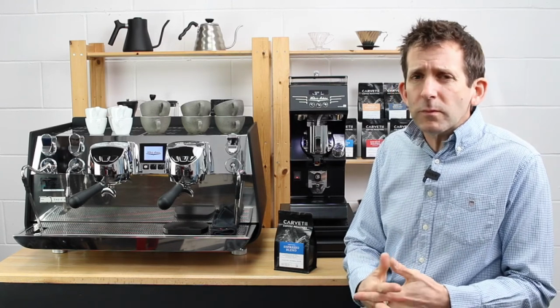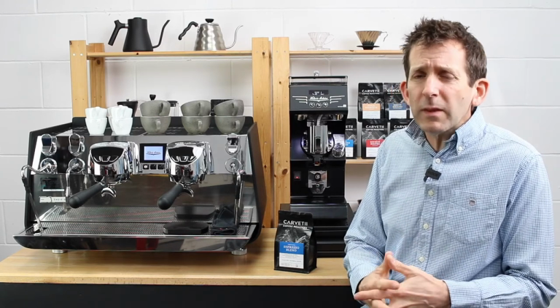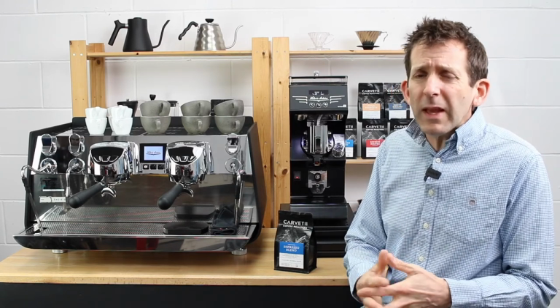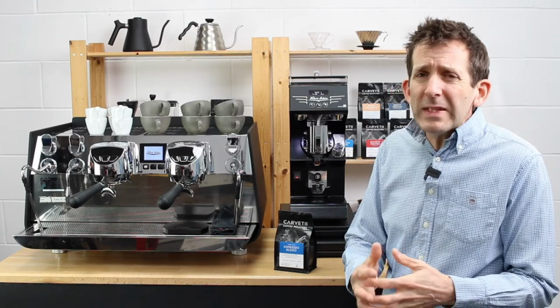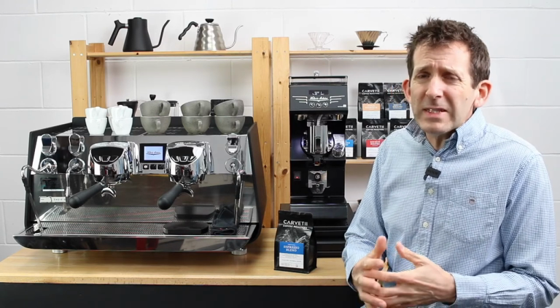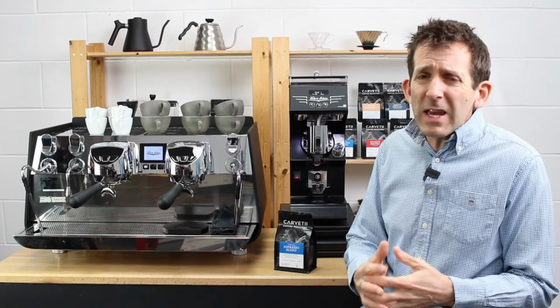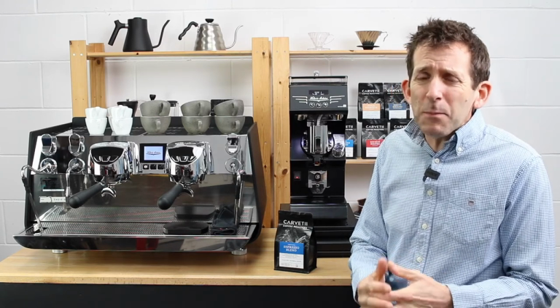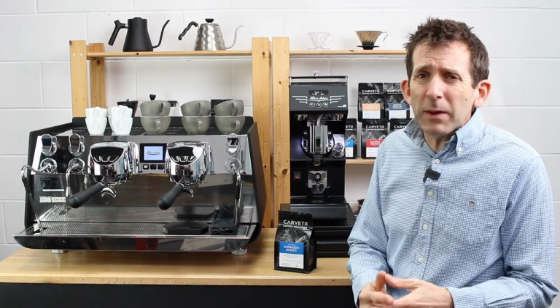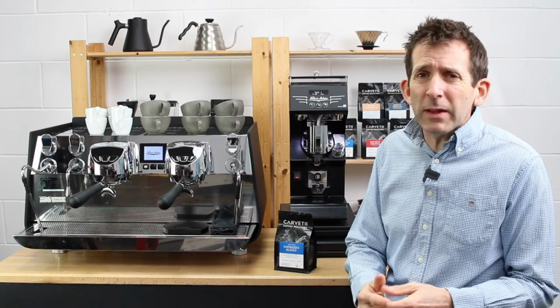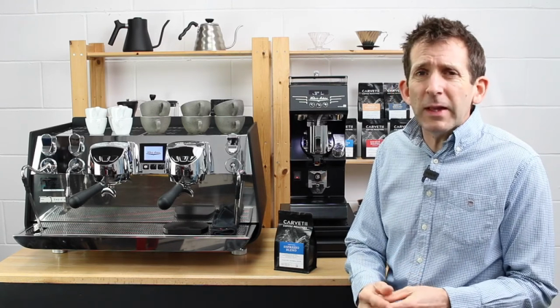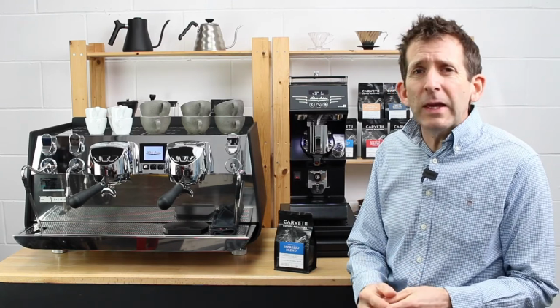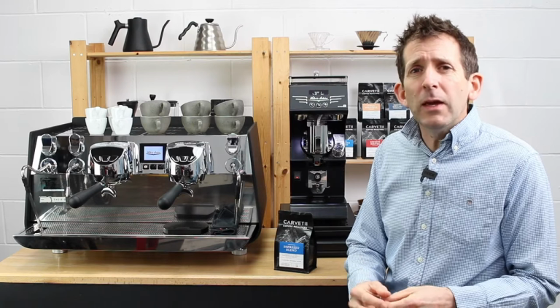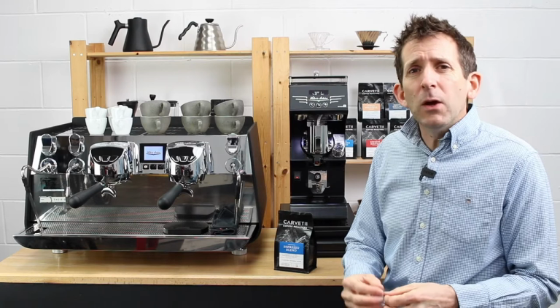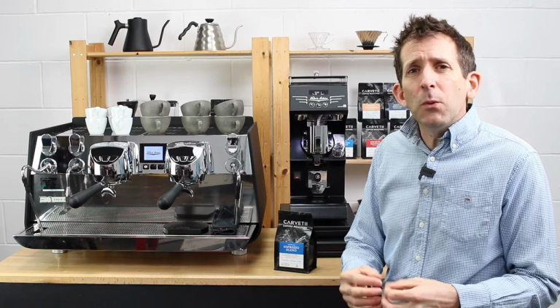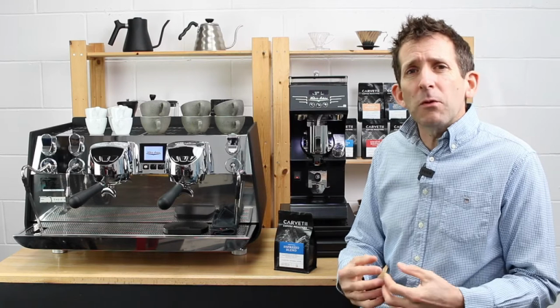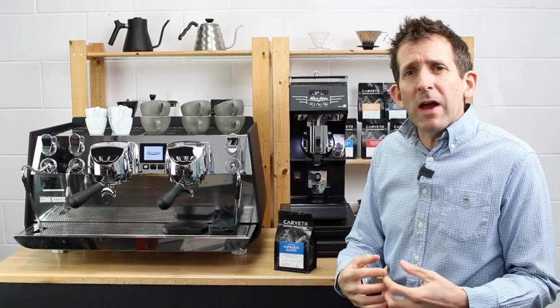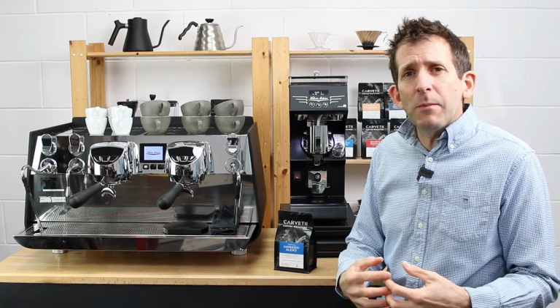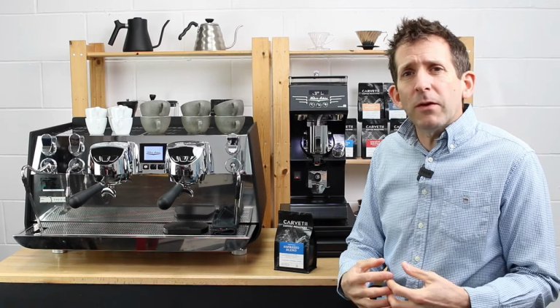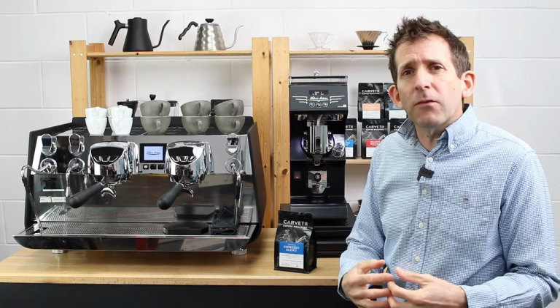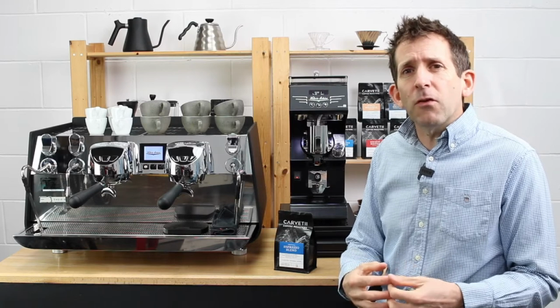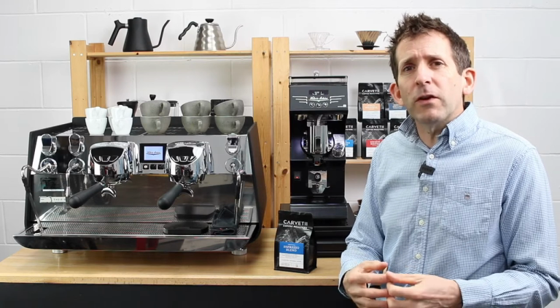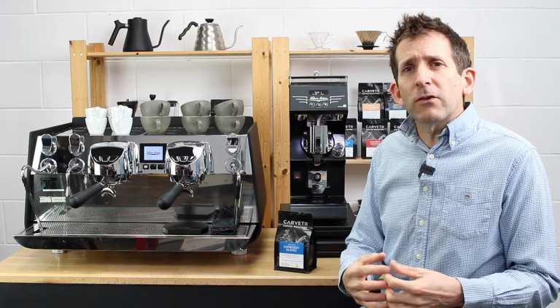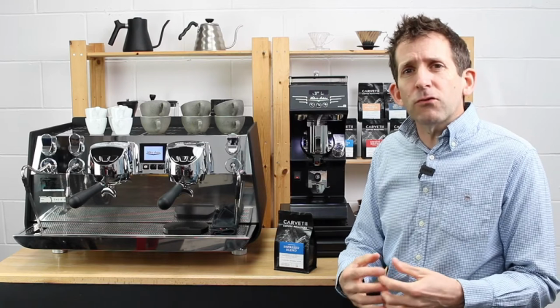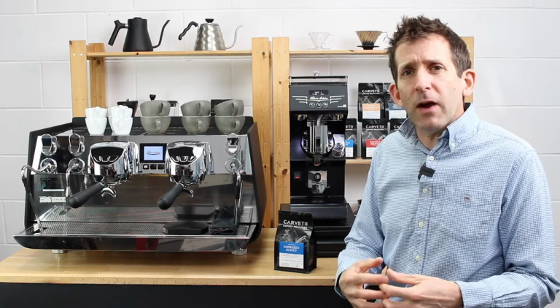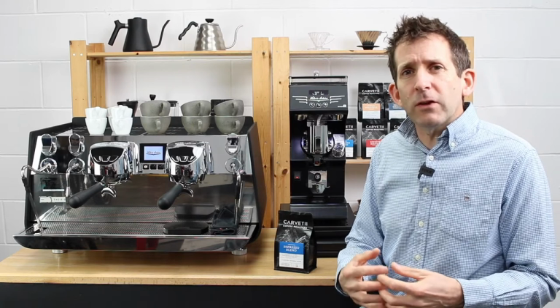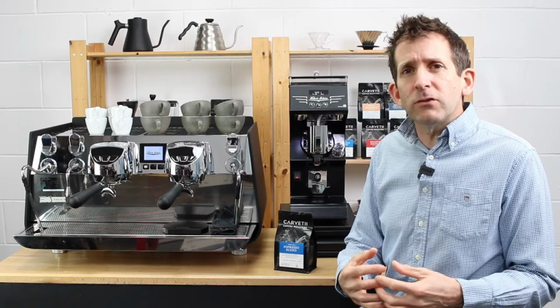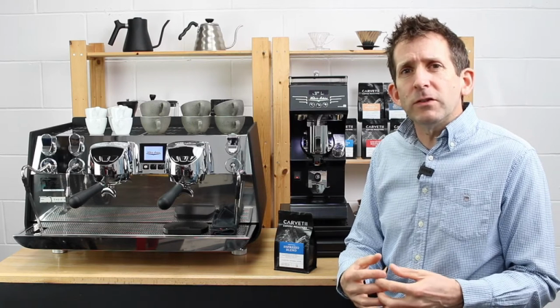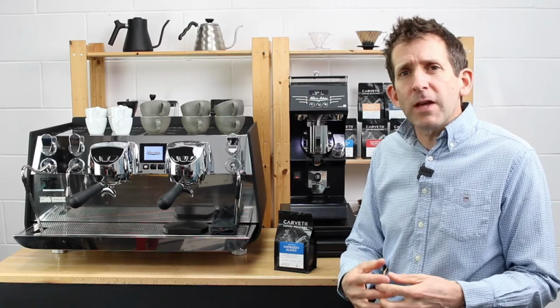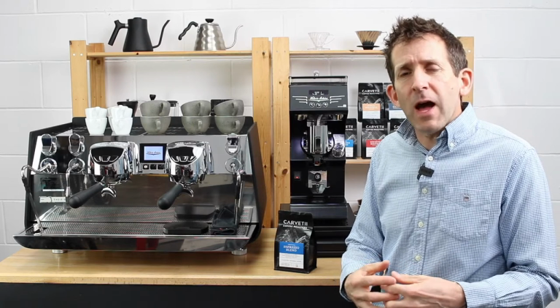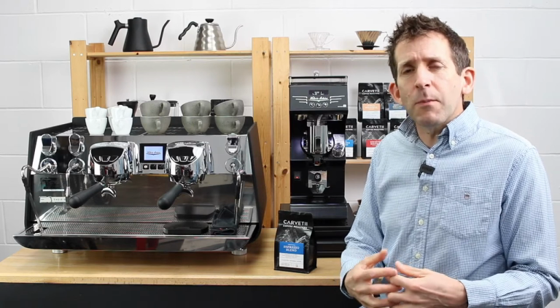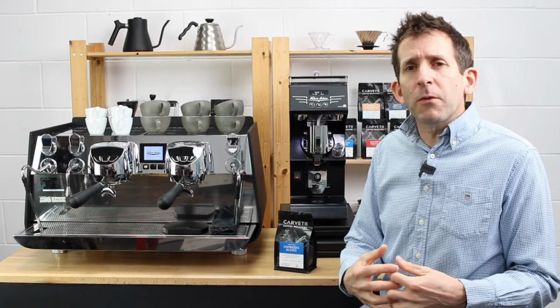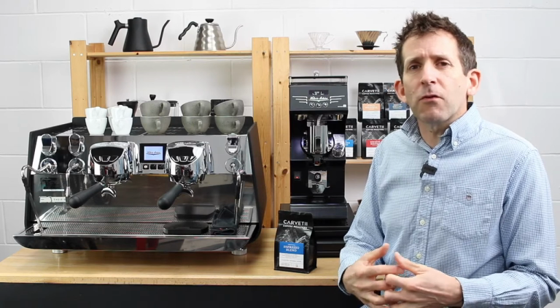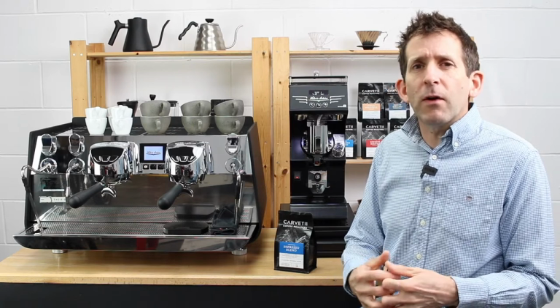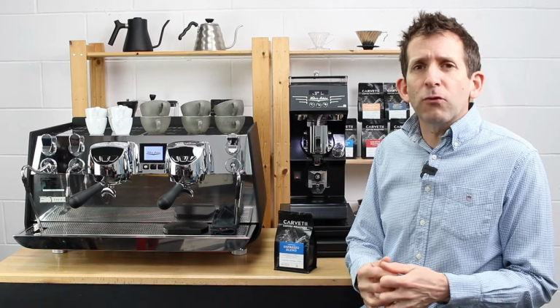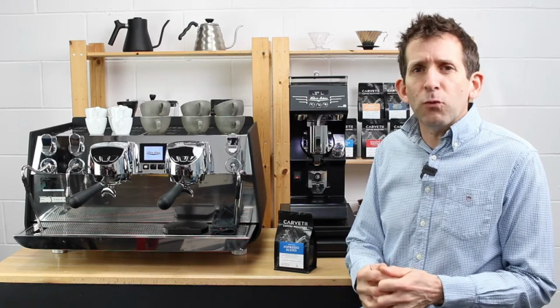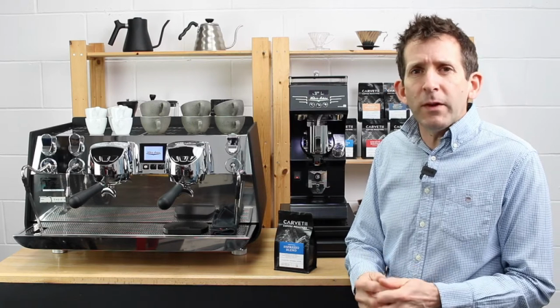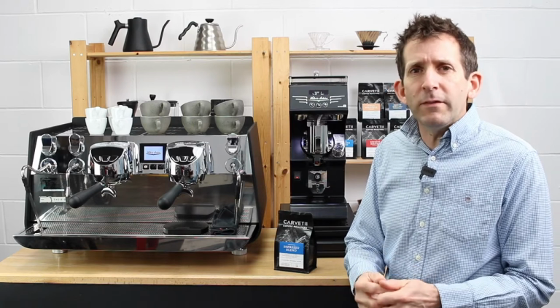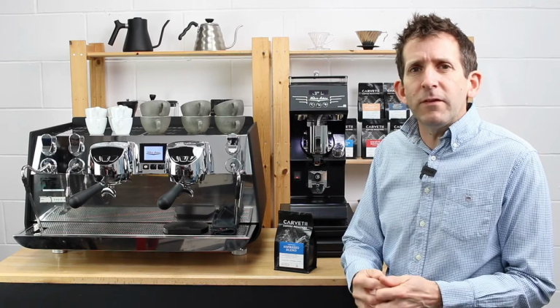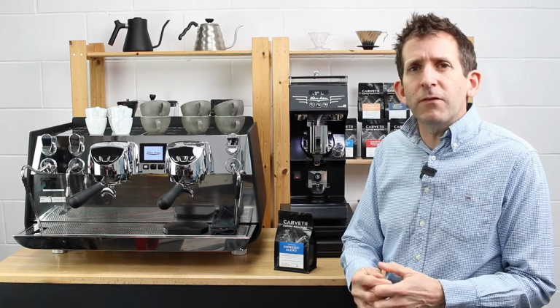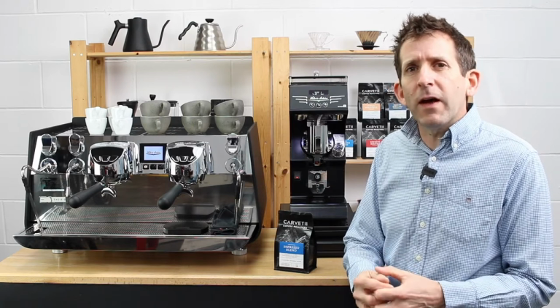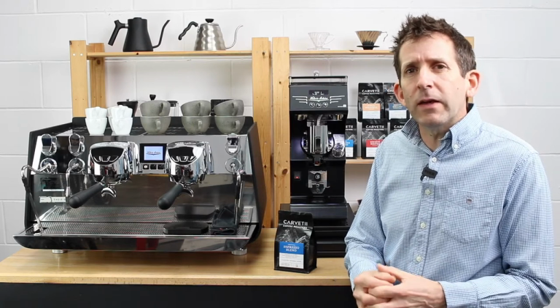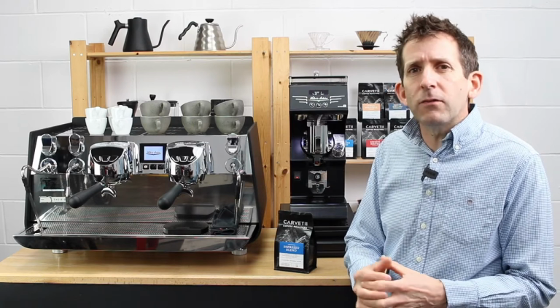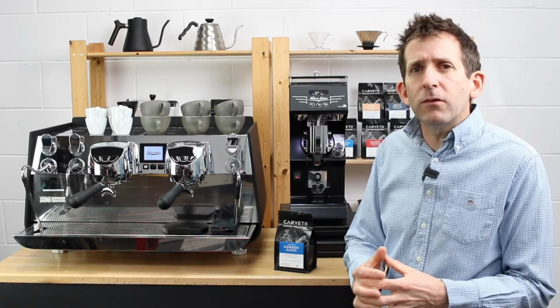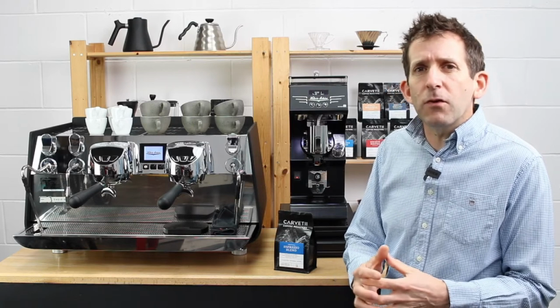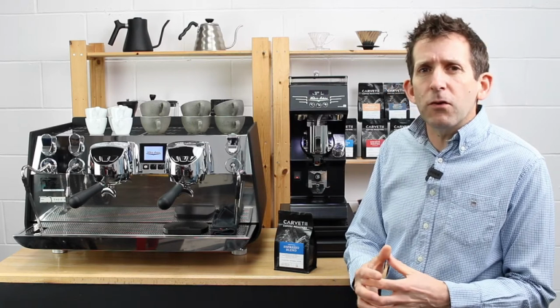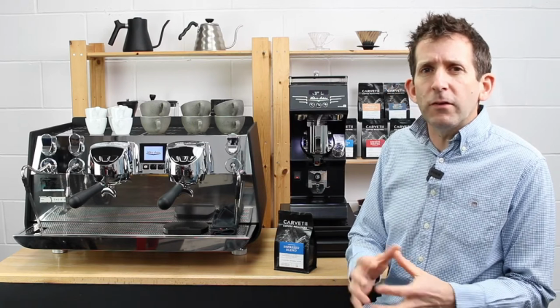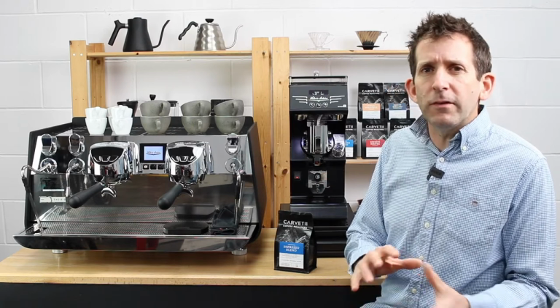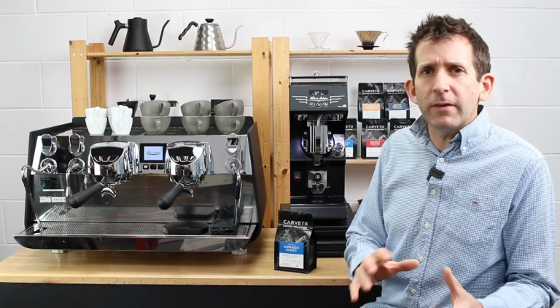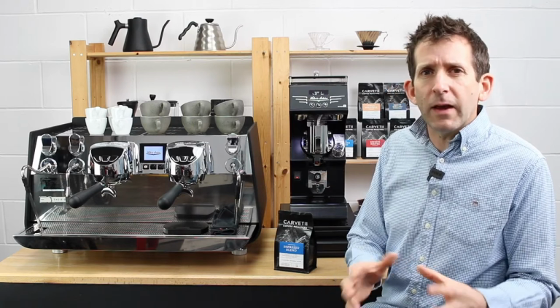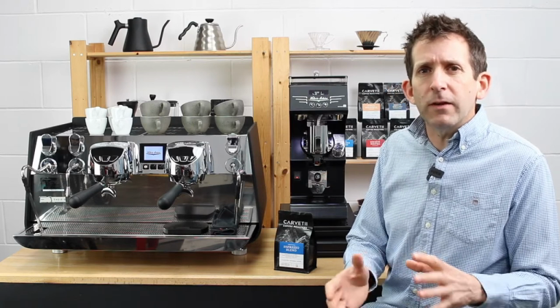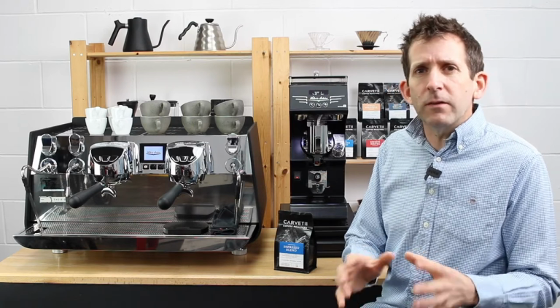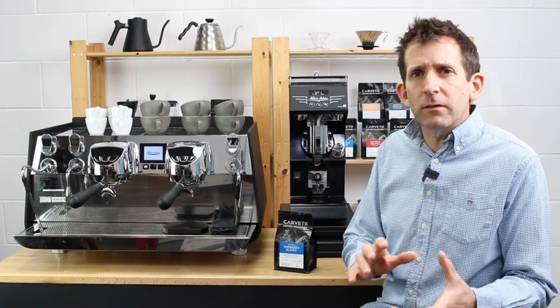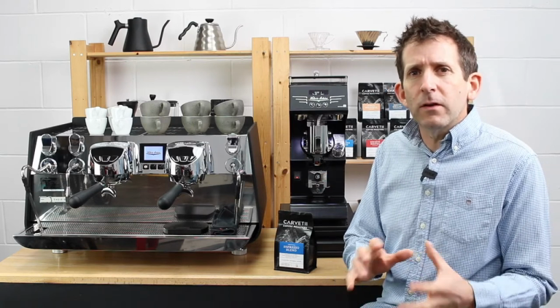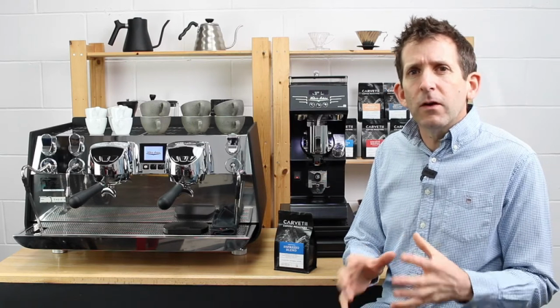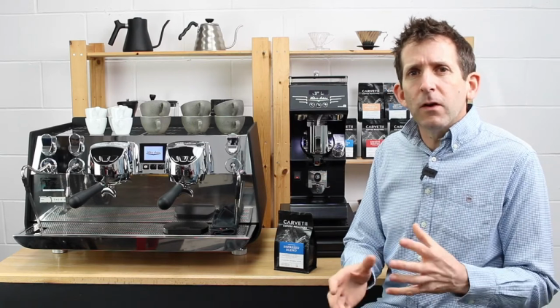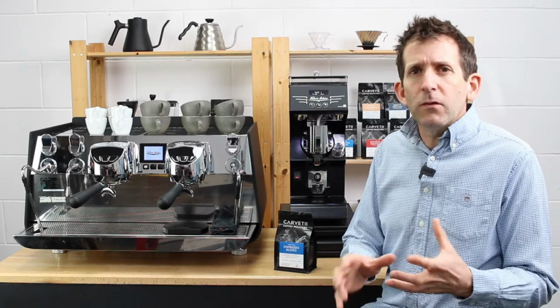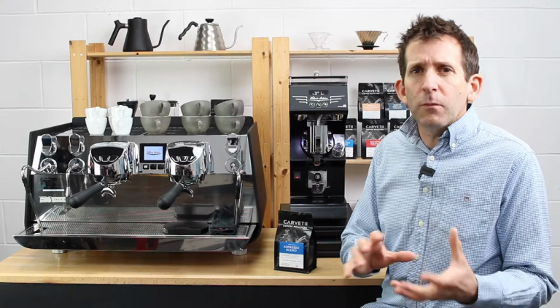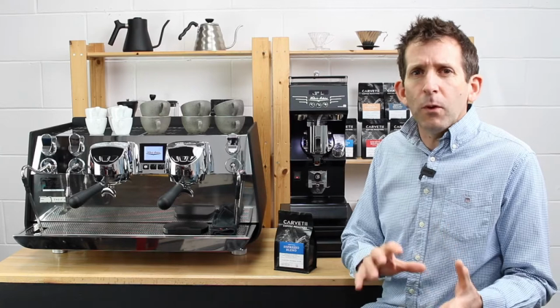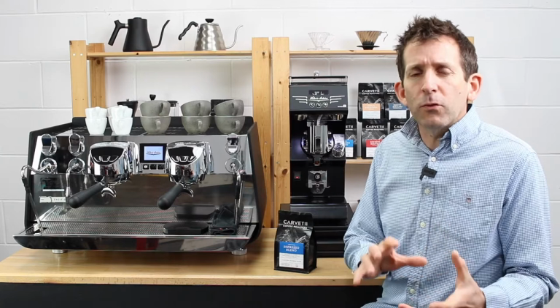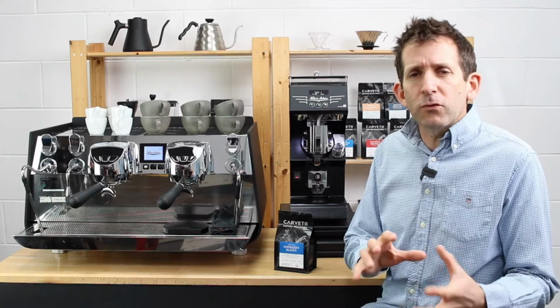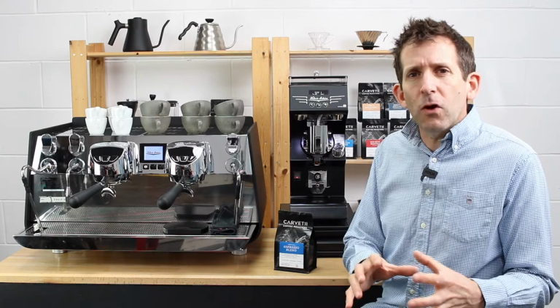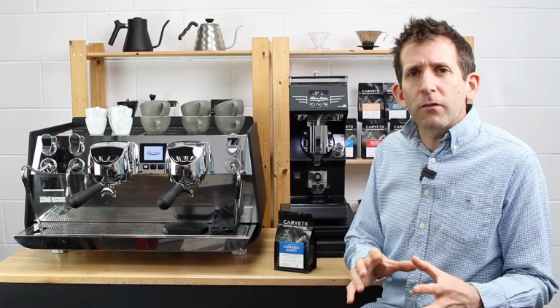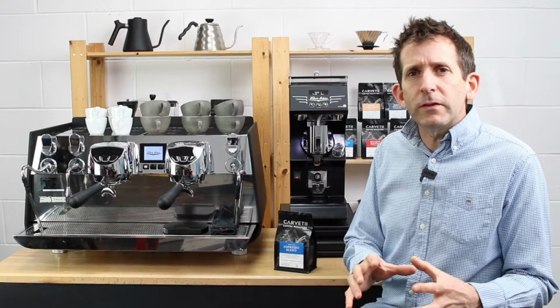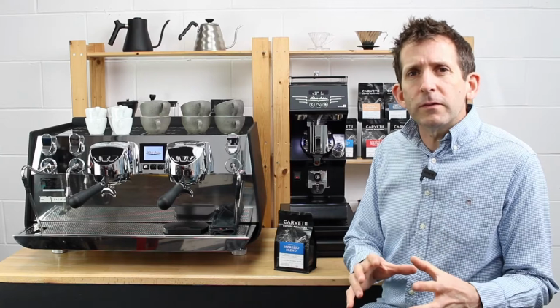Typically, we're aiming for an extraction time of around 25 to 30 seconds for most coffees.